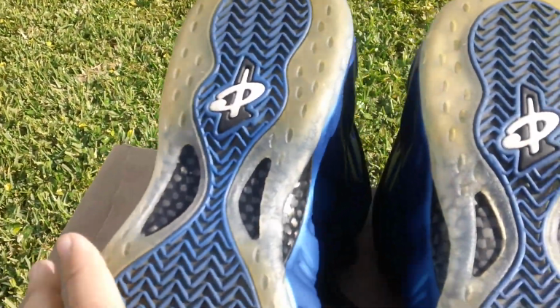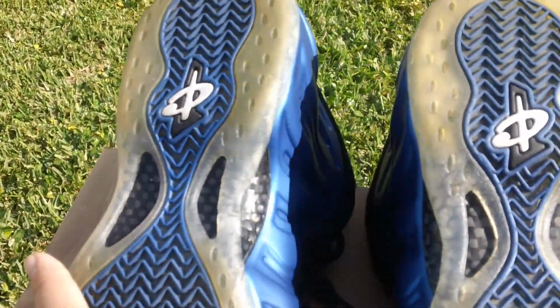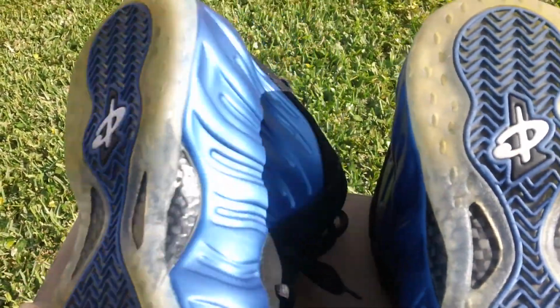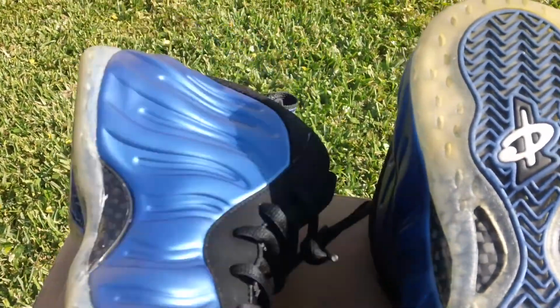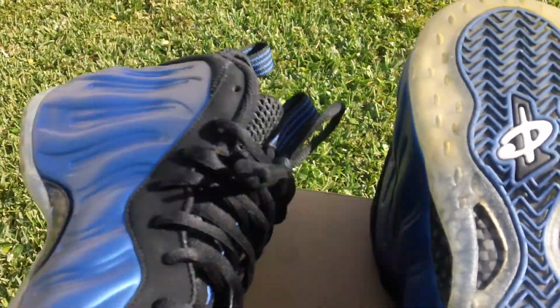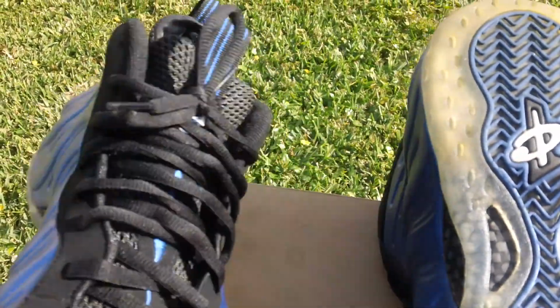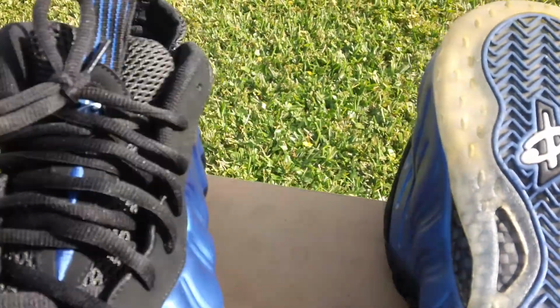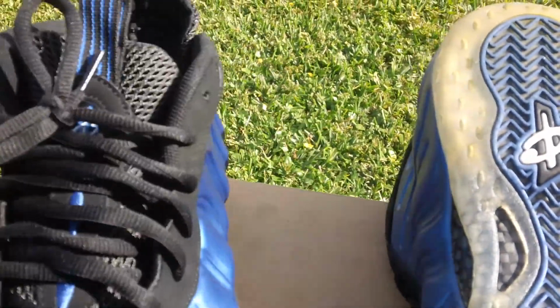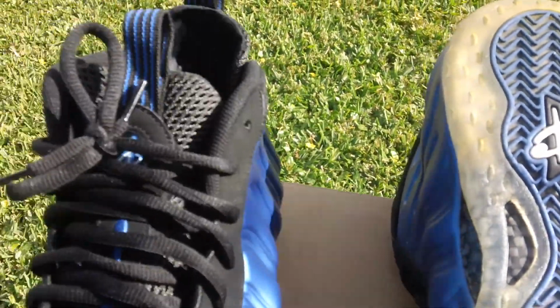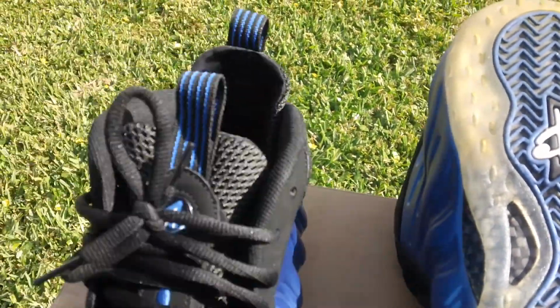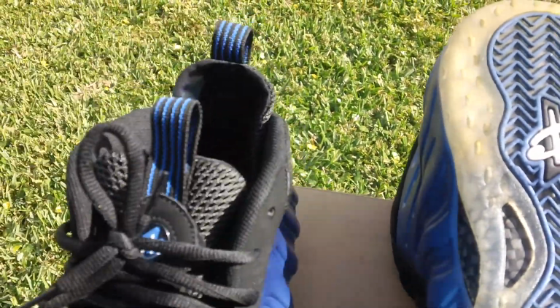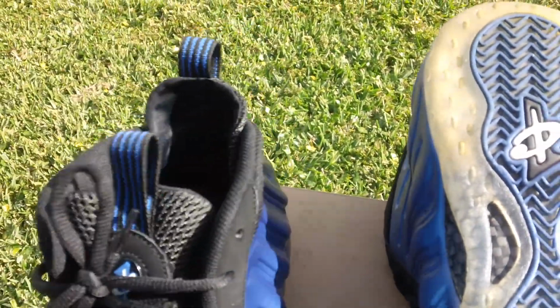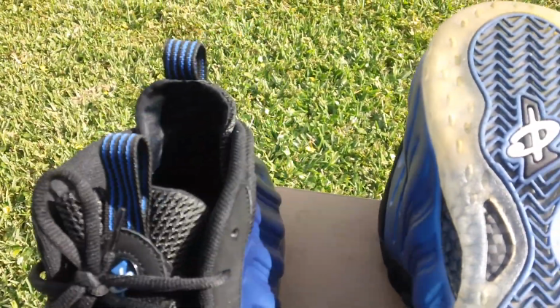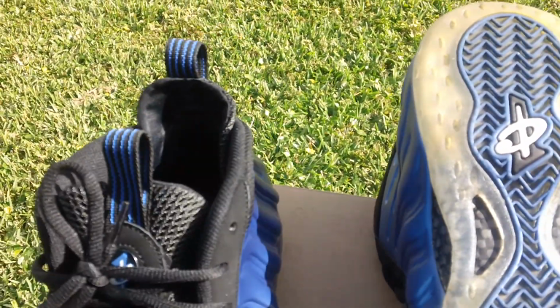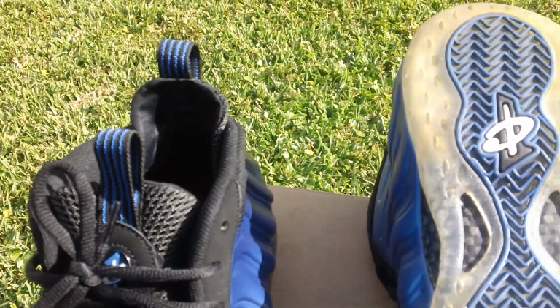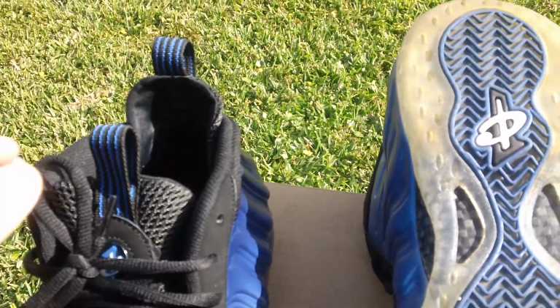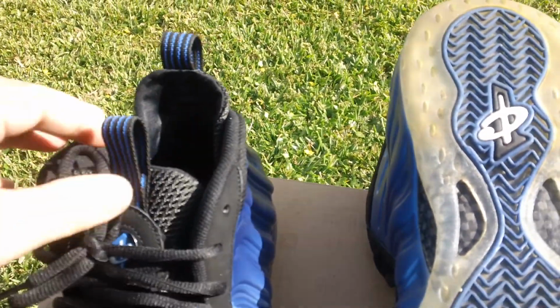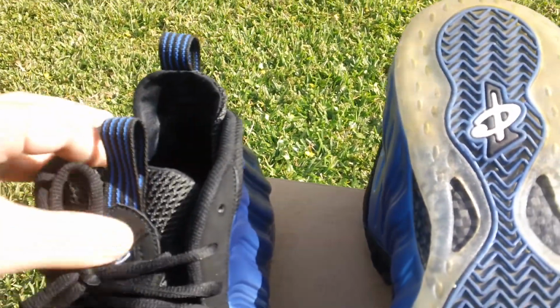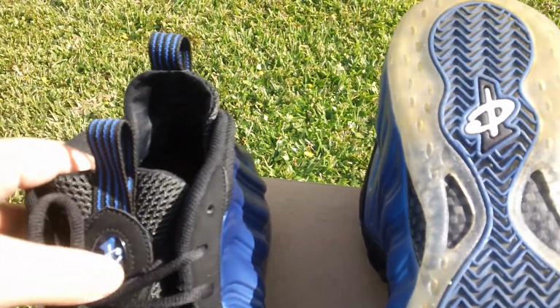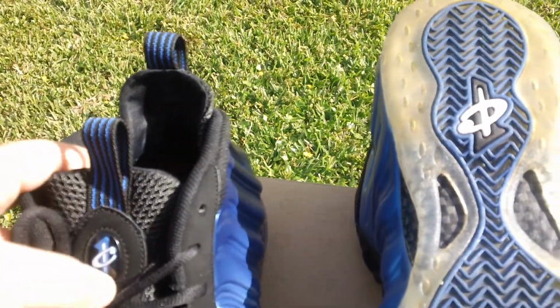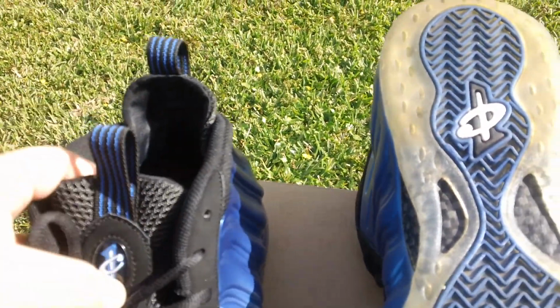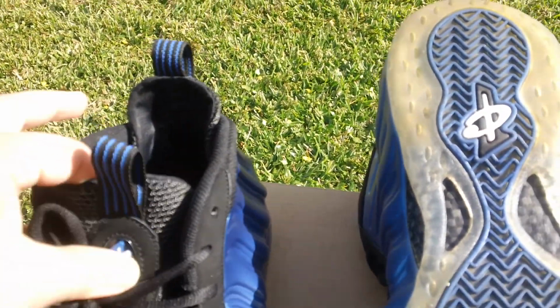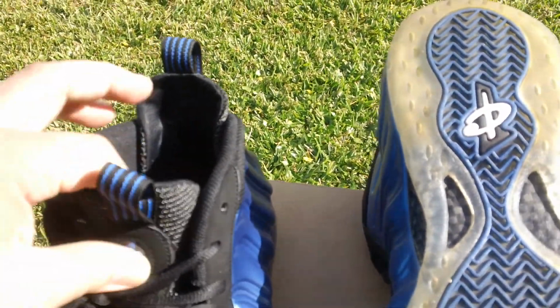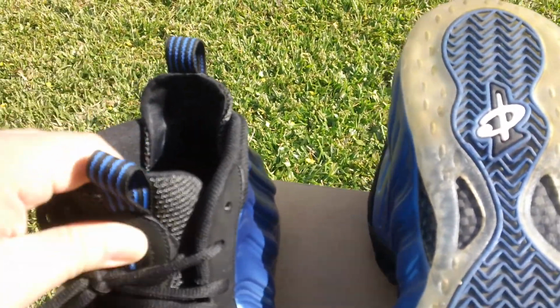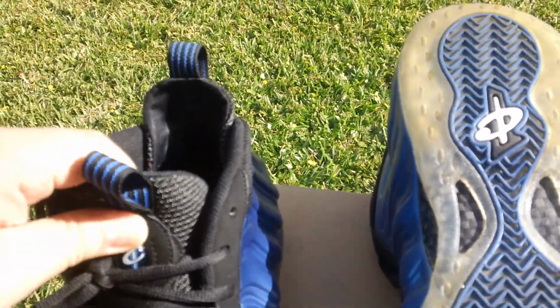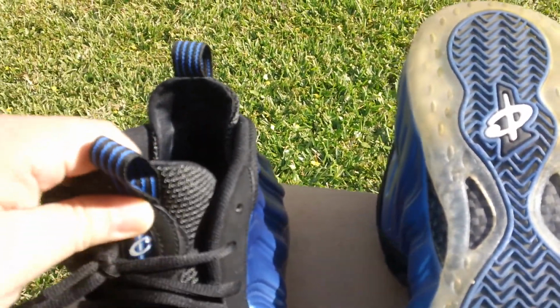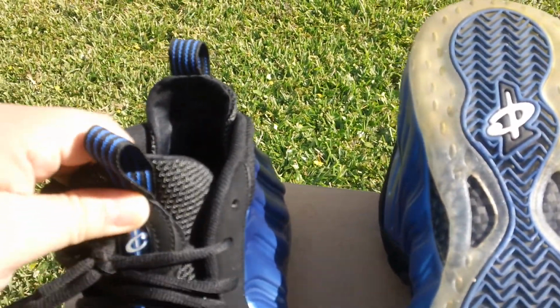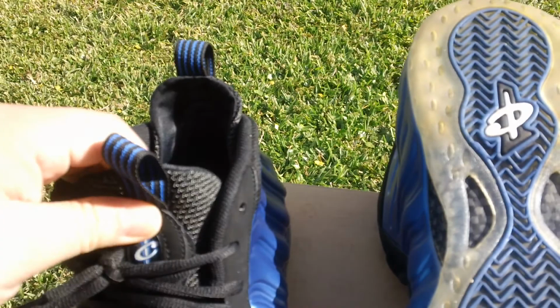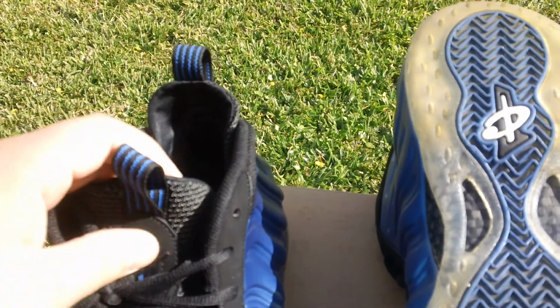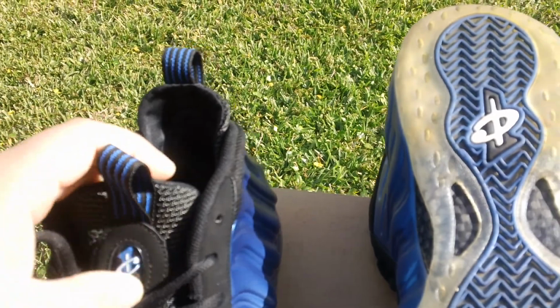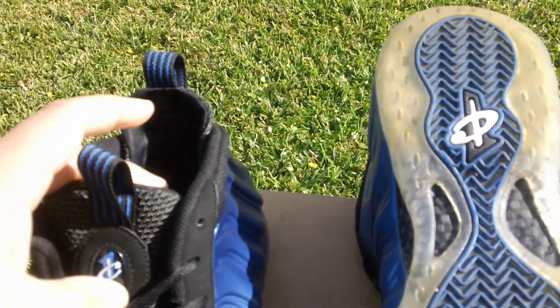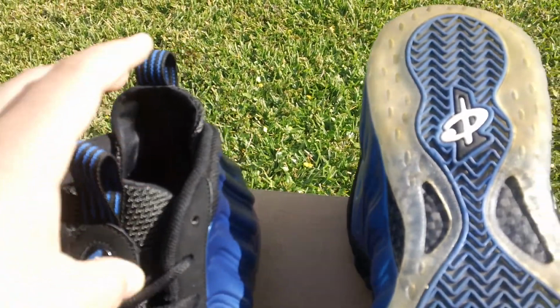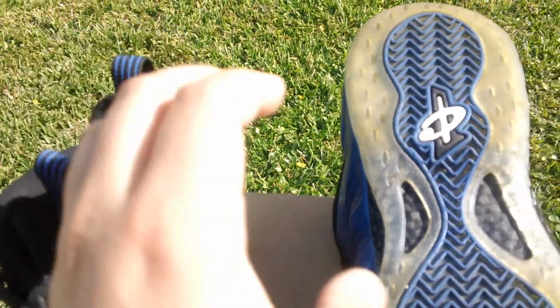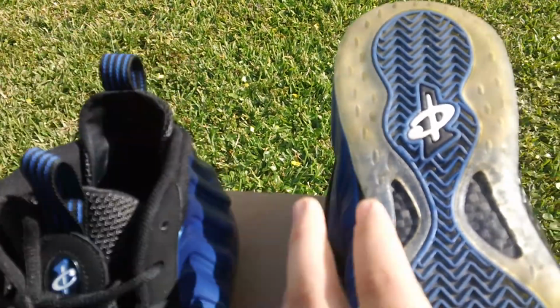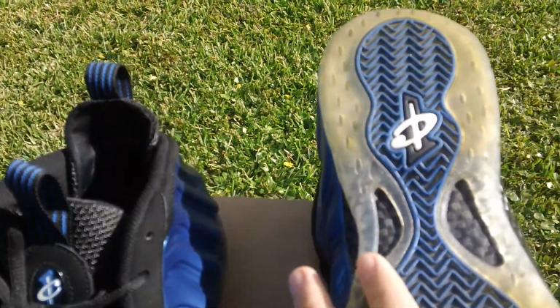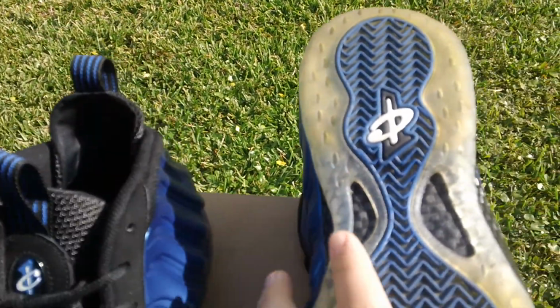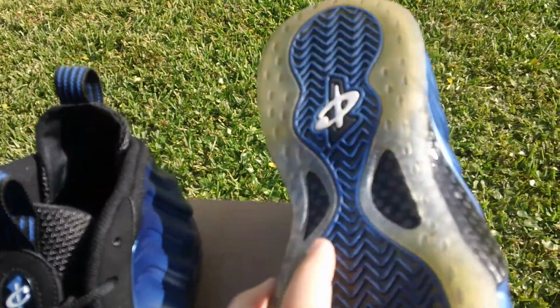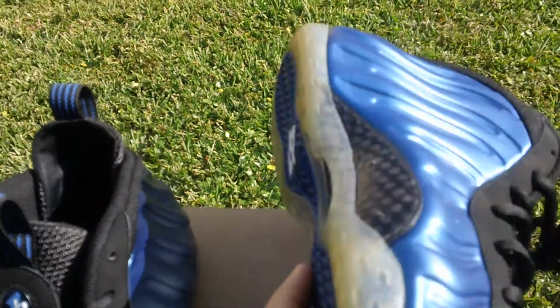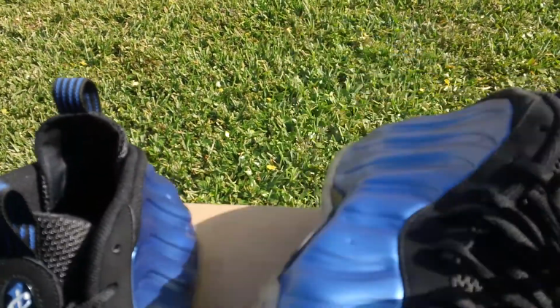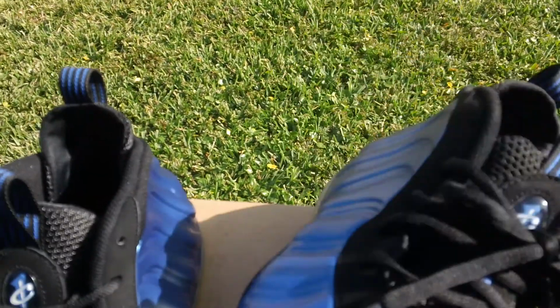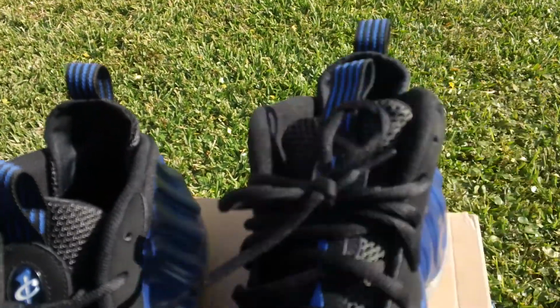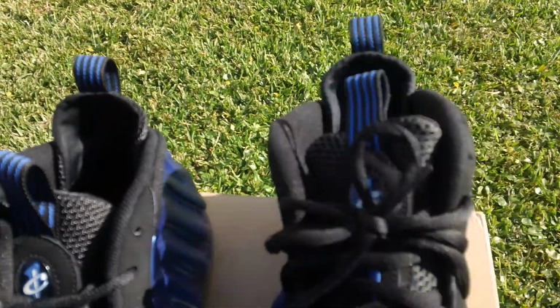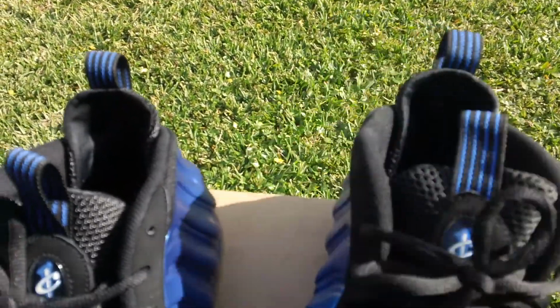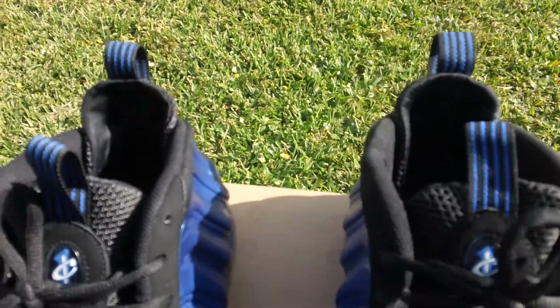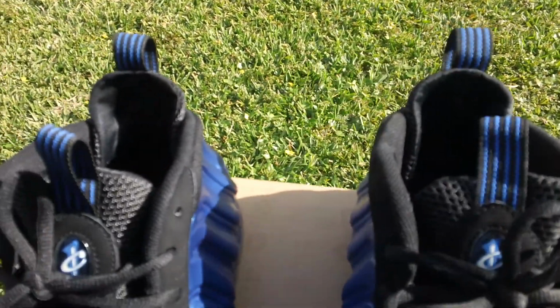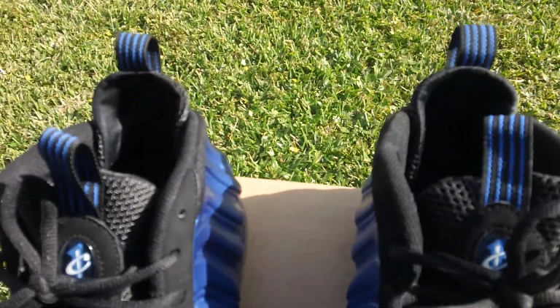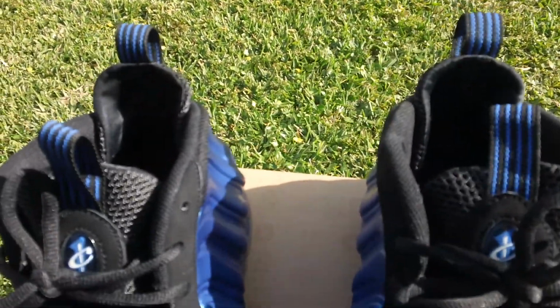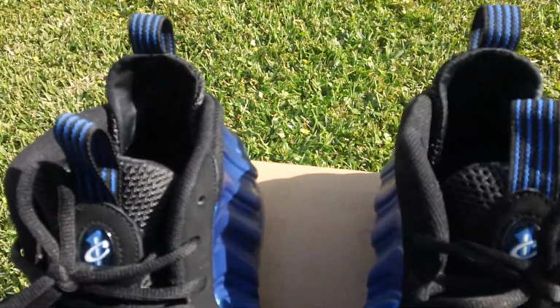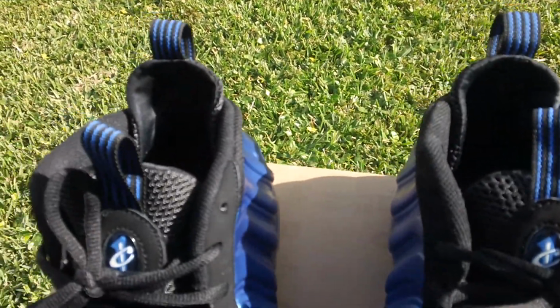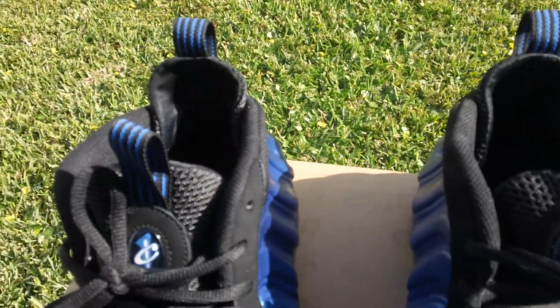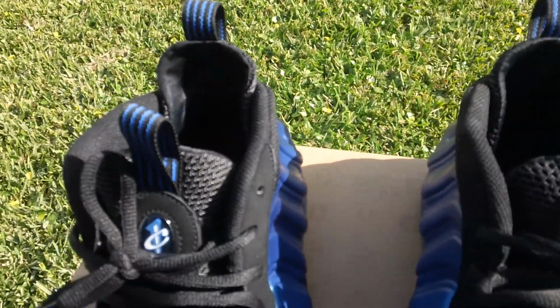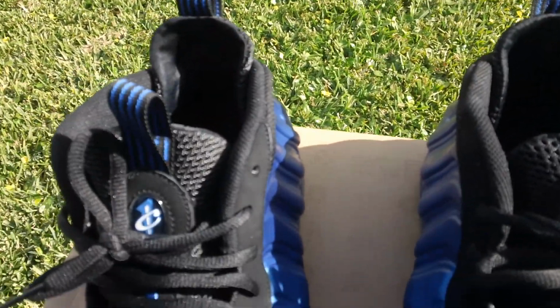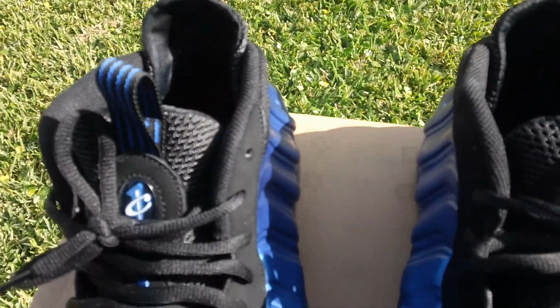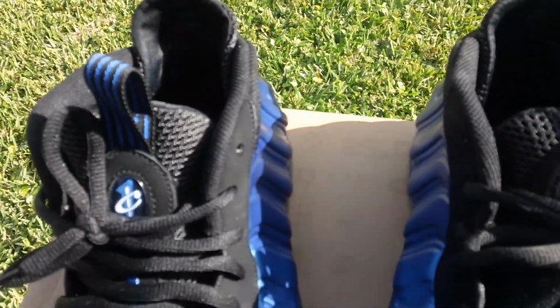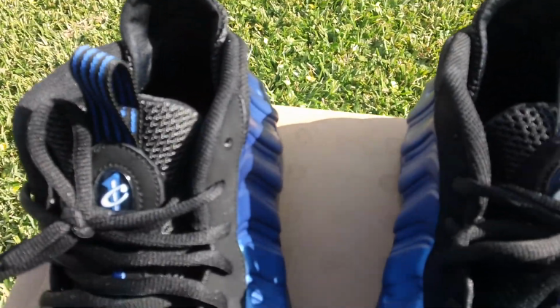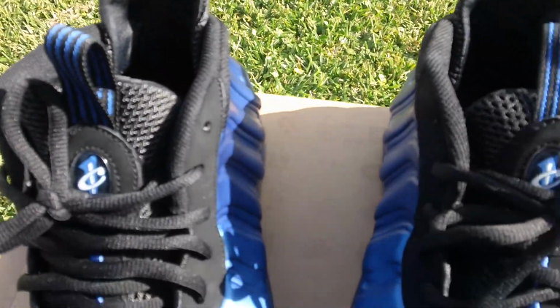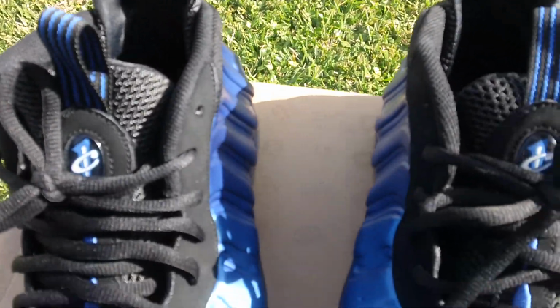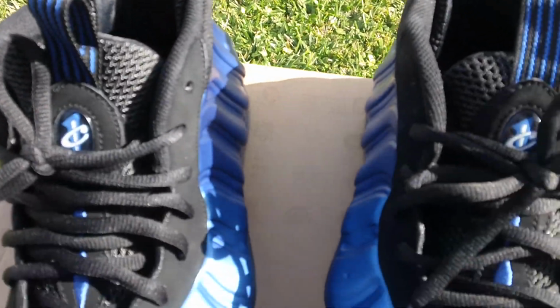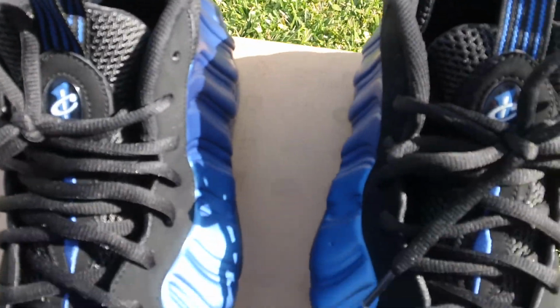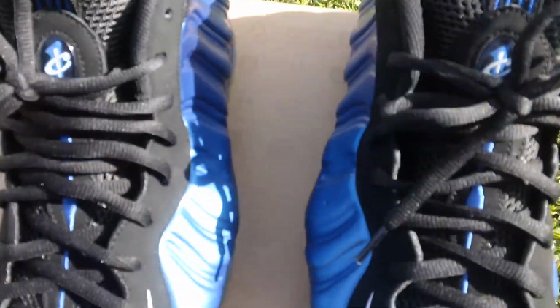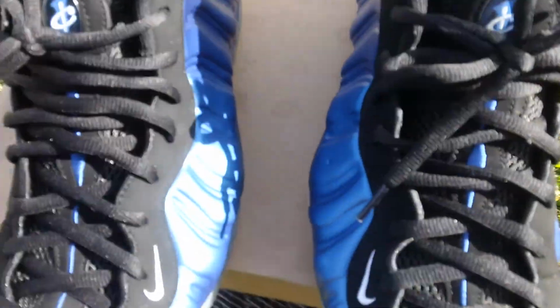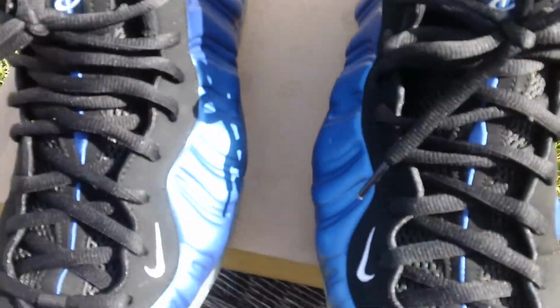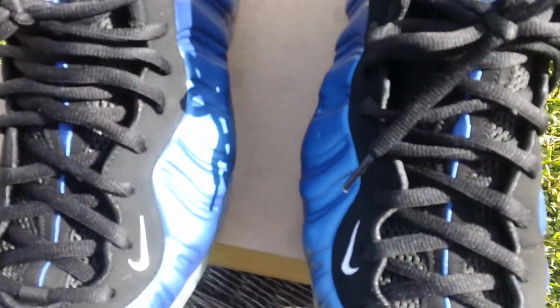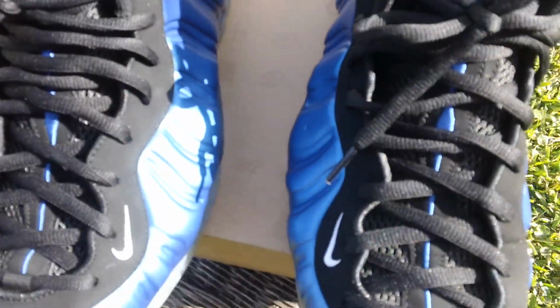The shoes are great, fits great. I just need to get rid of some shoes that I don't wear that much. Alright, thanks guys.